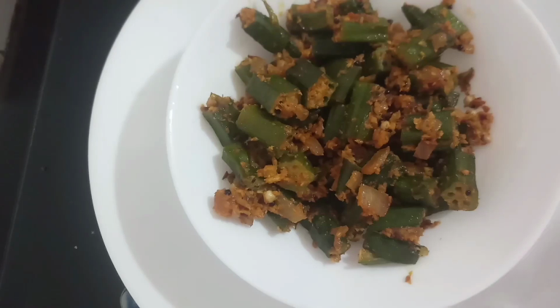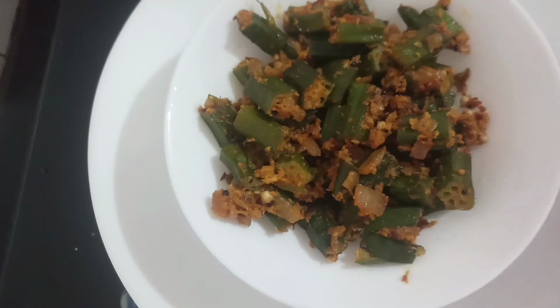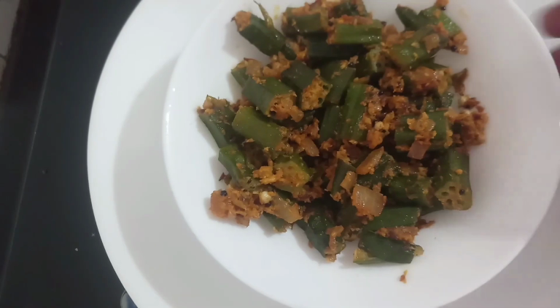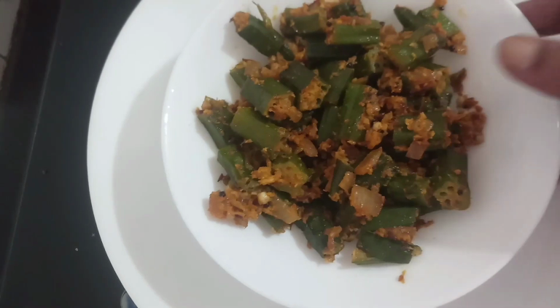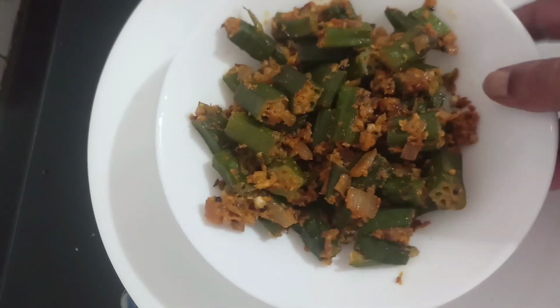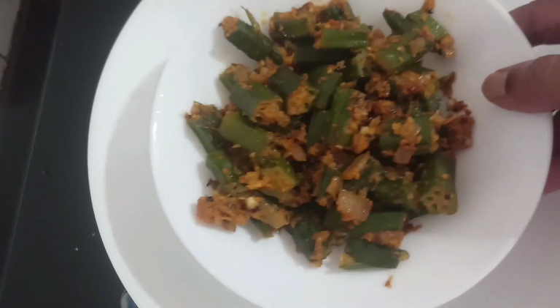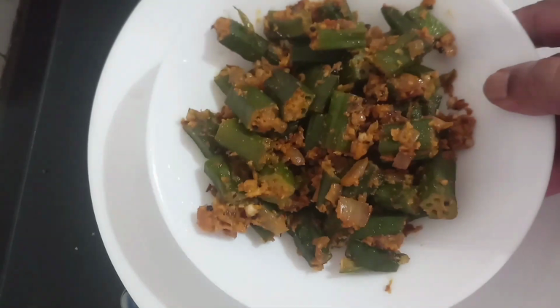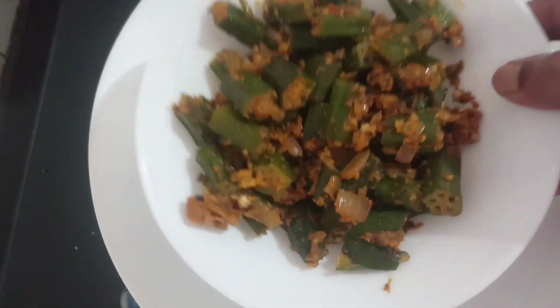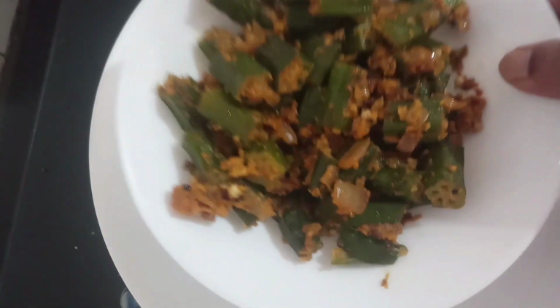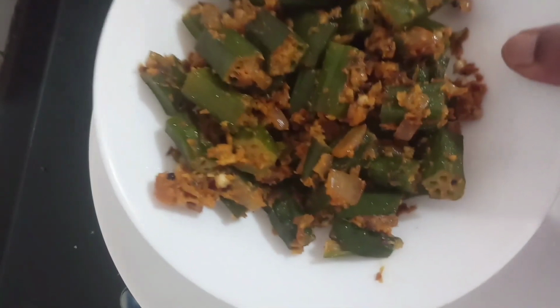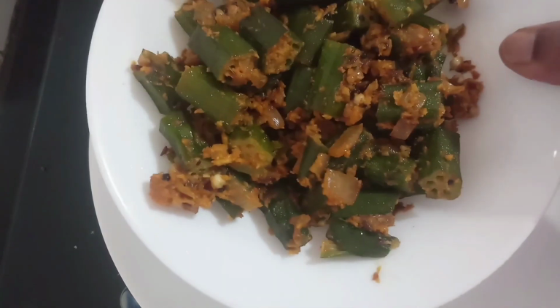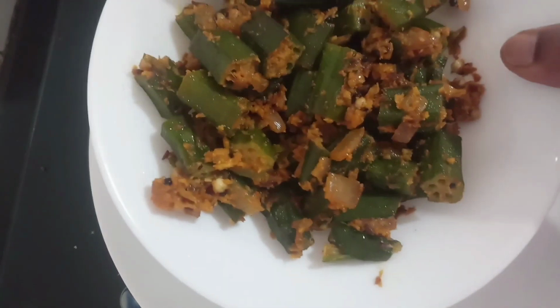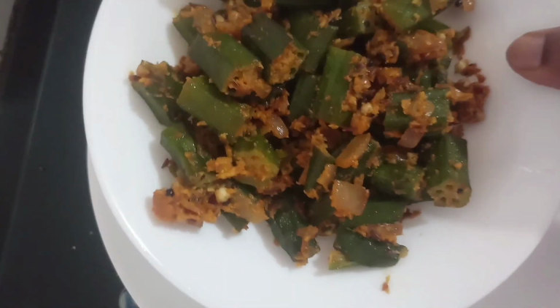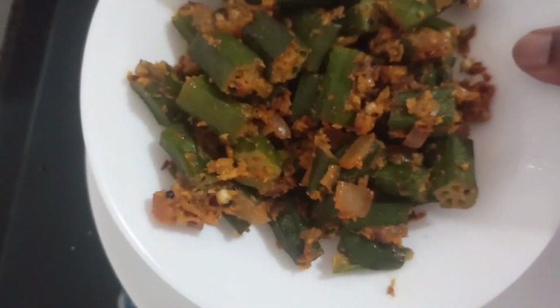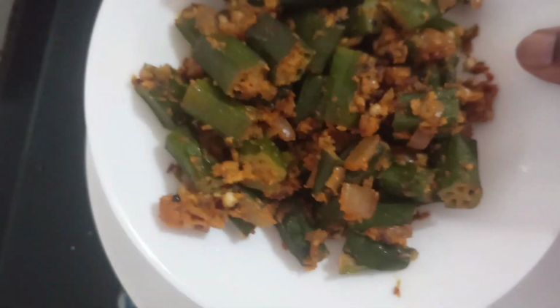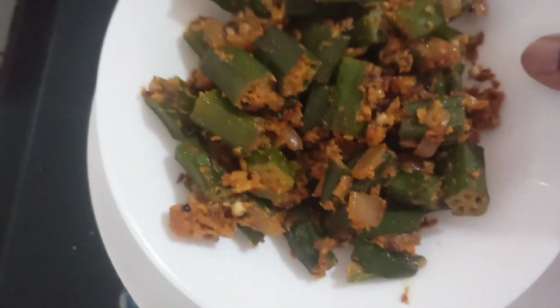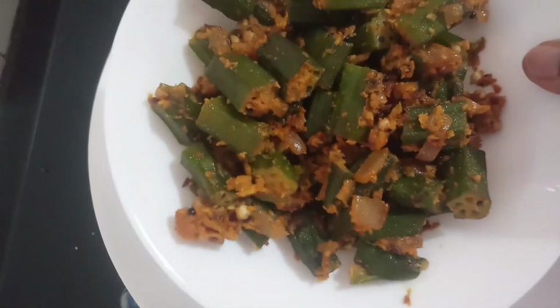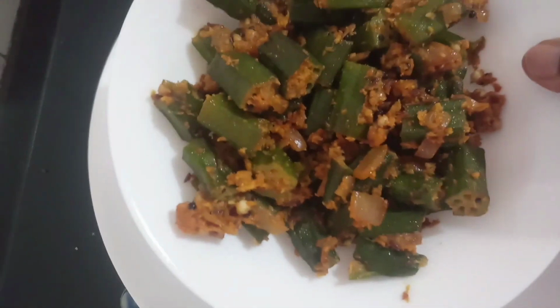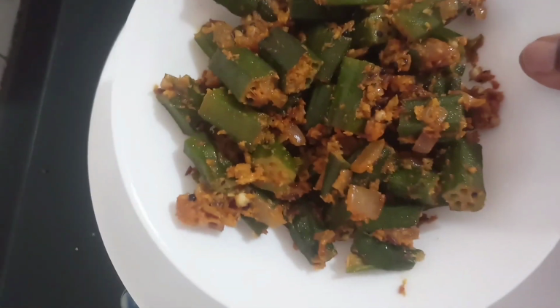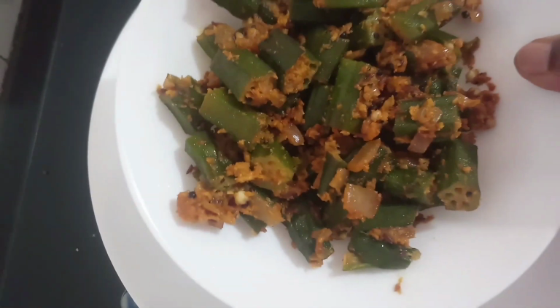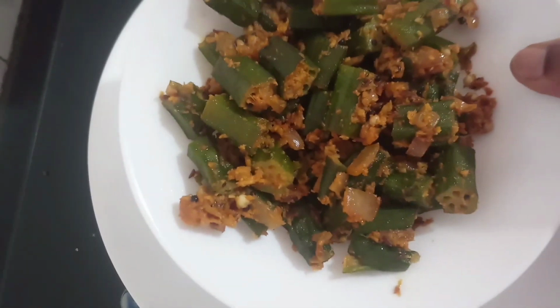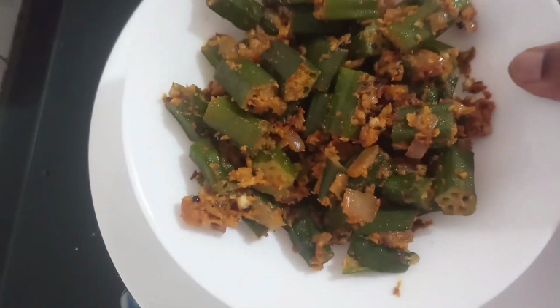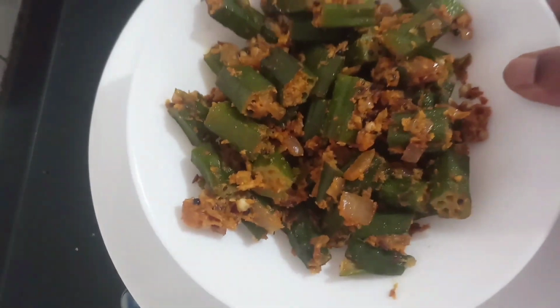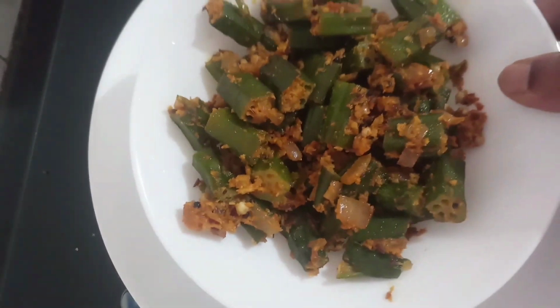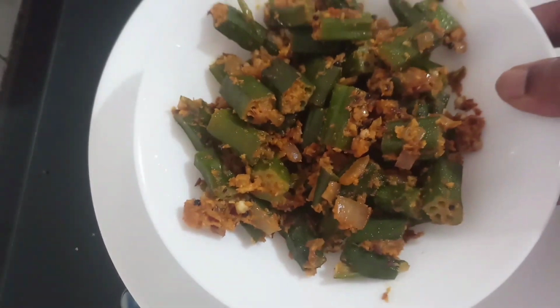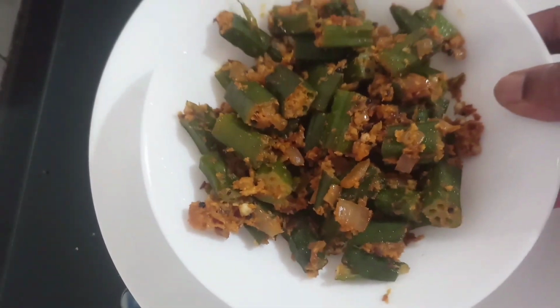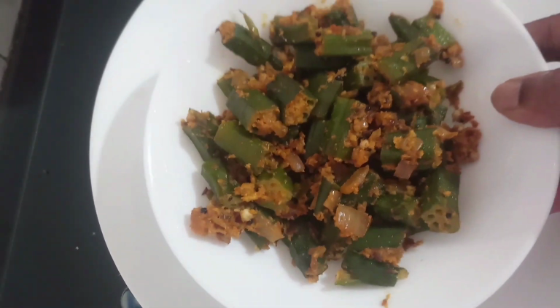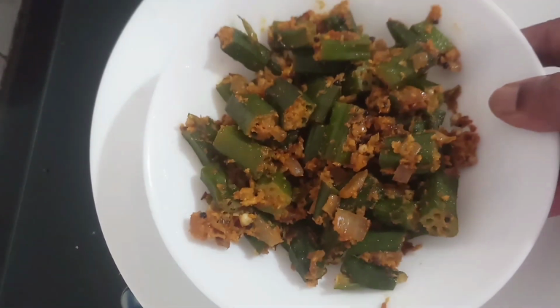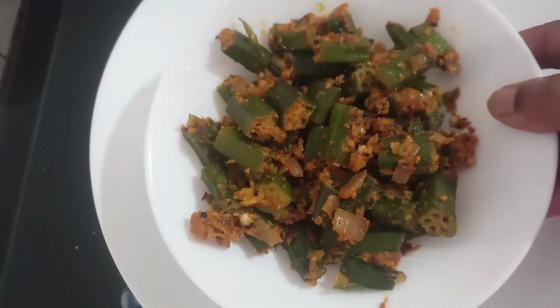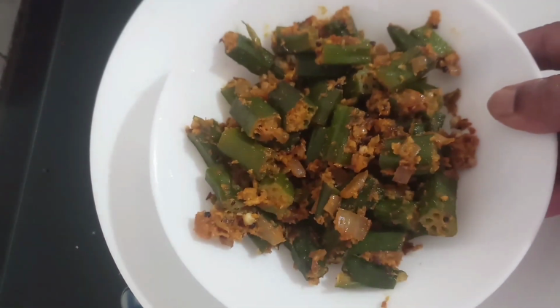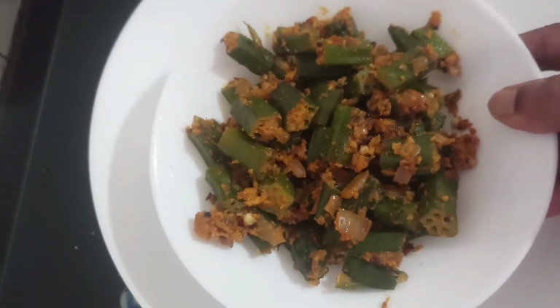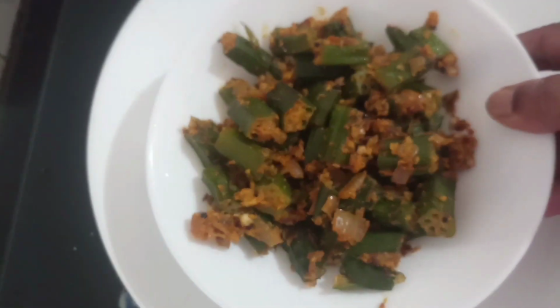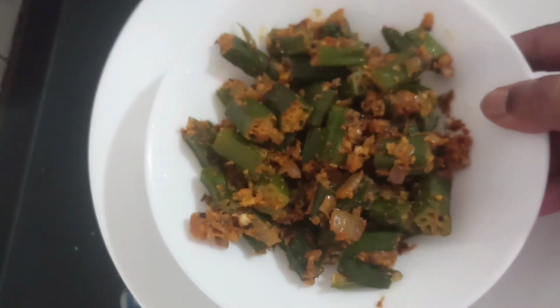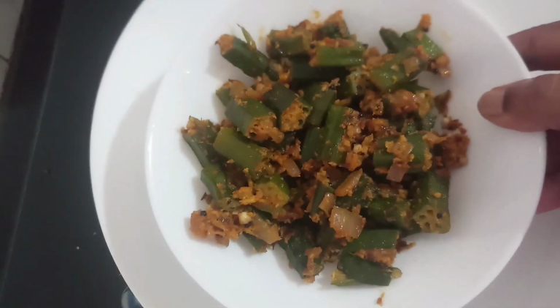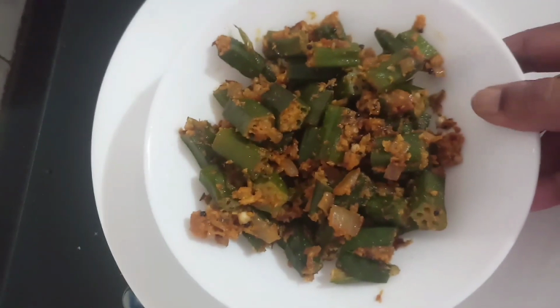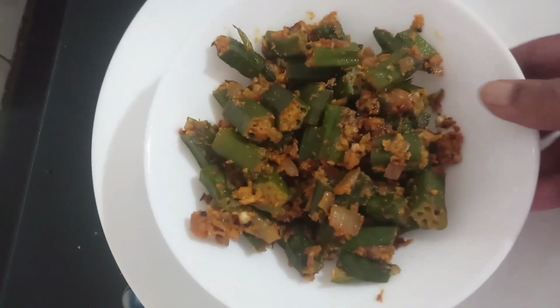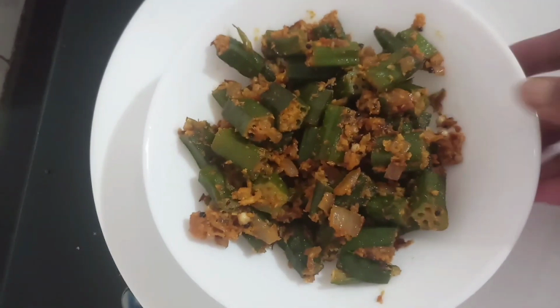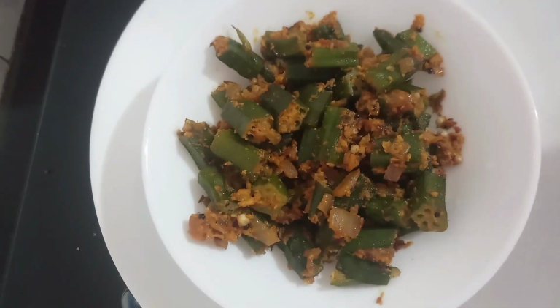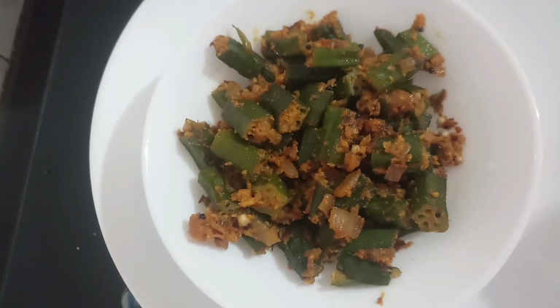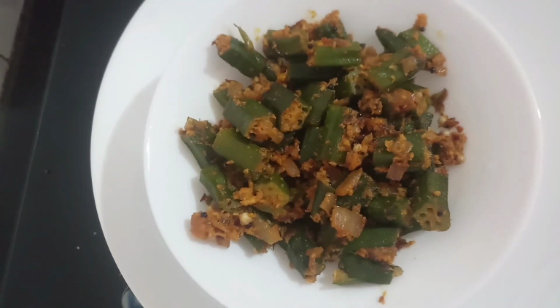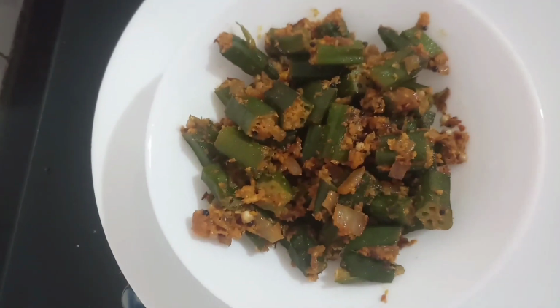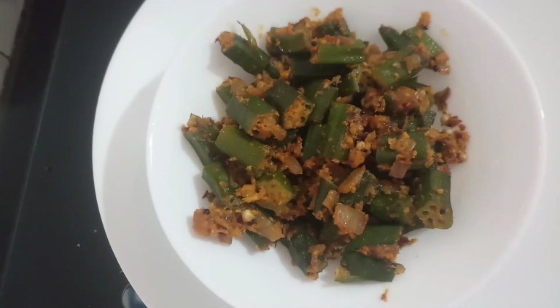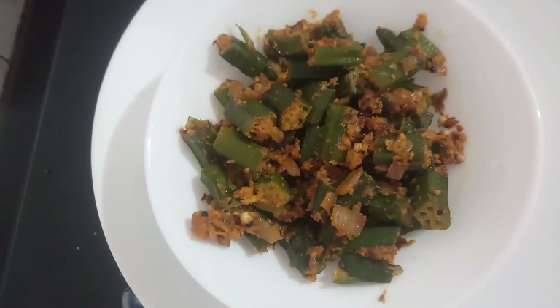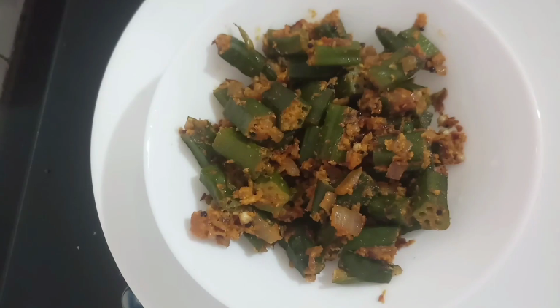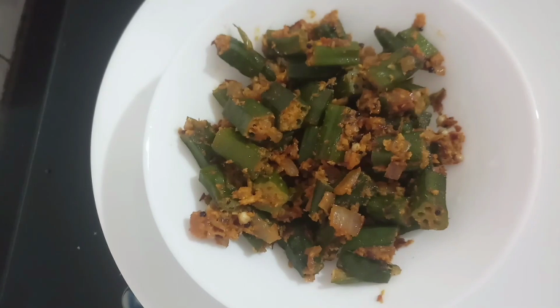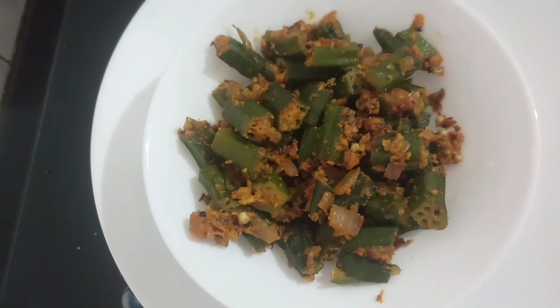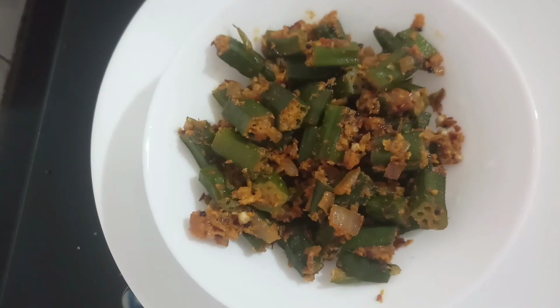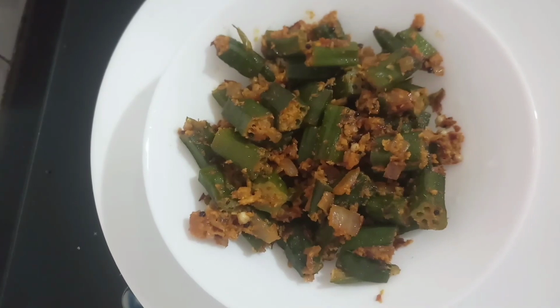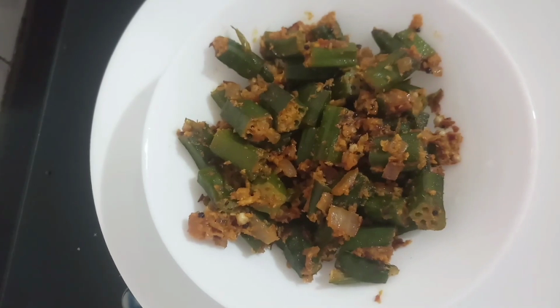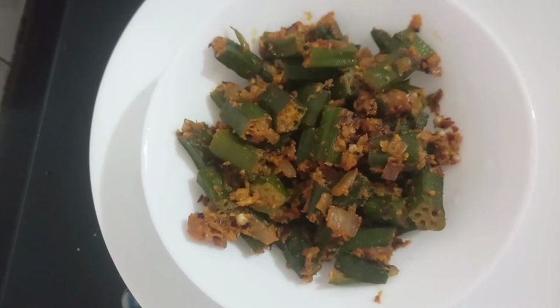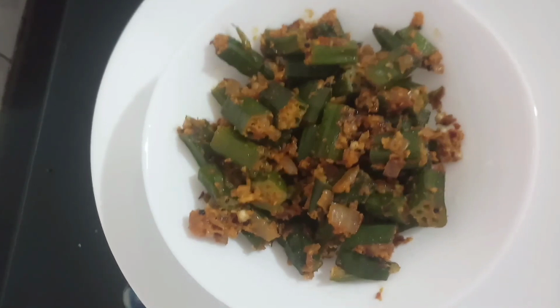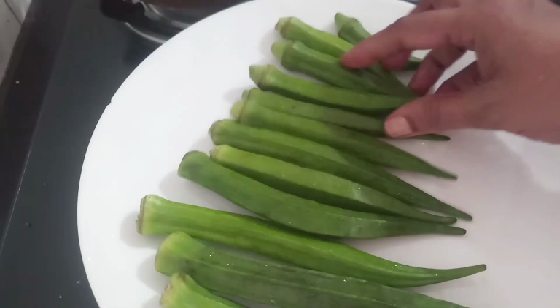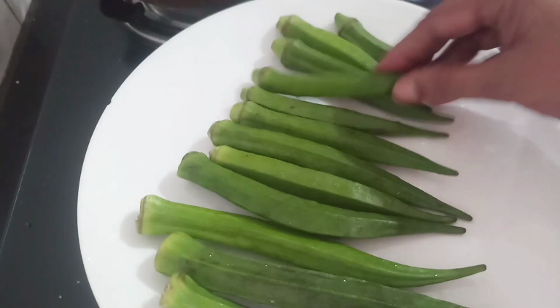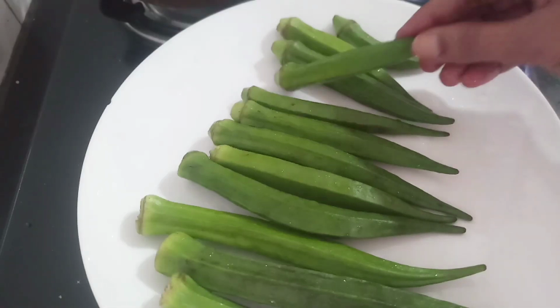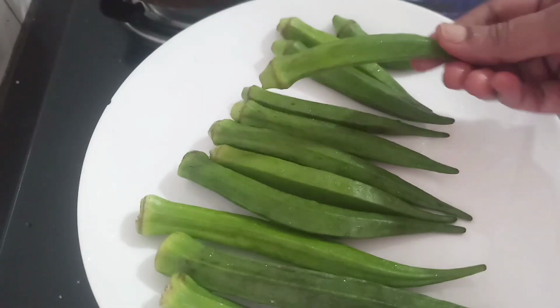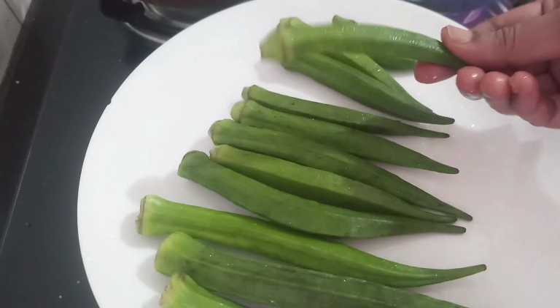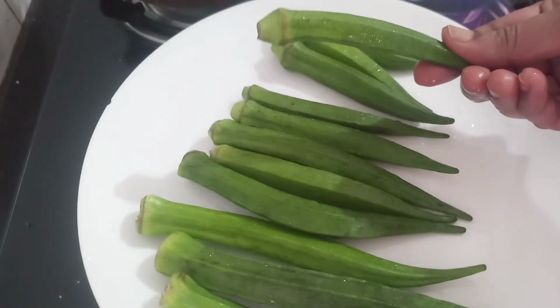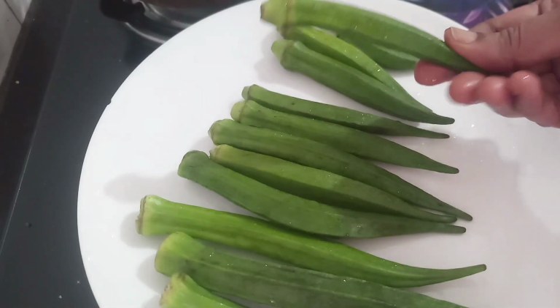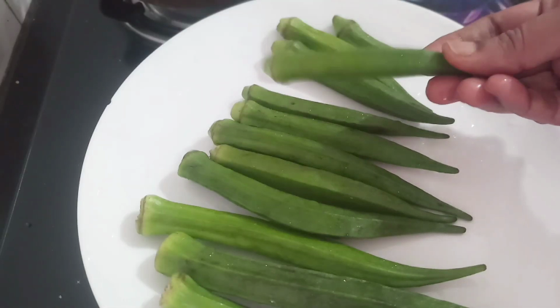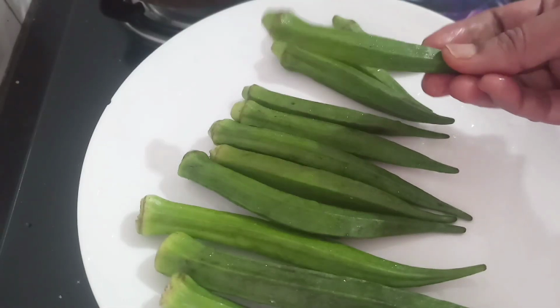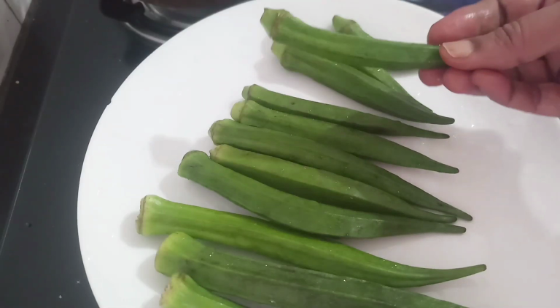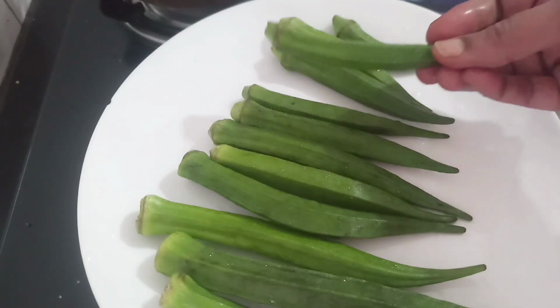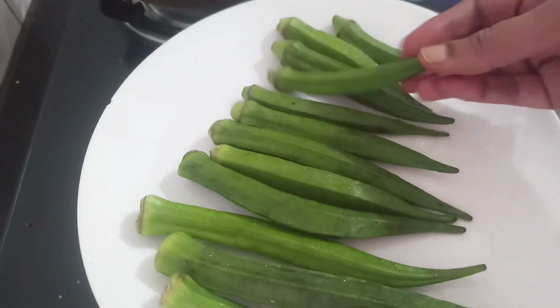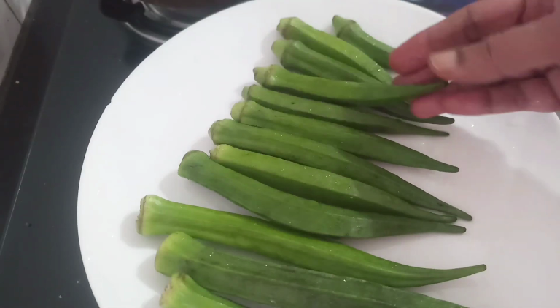Welcome friends! Welcome to Nirajan Home Kitchen! We are making Vendika Masala. This is a good taste.